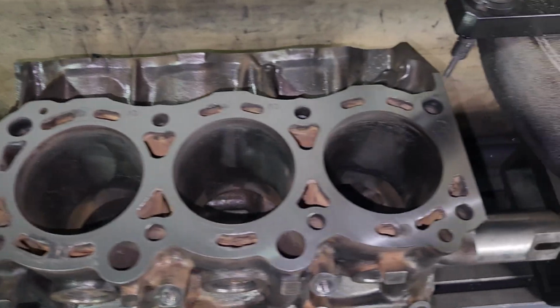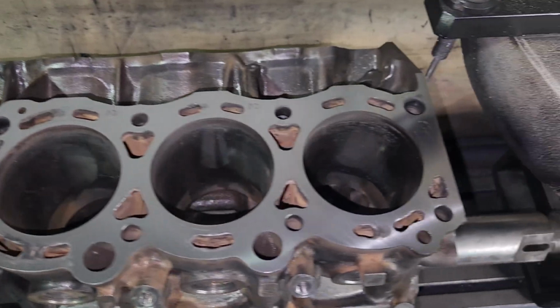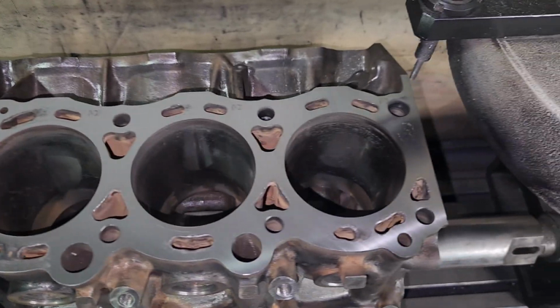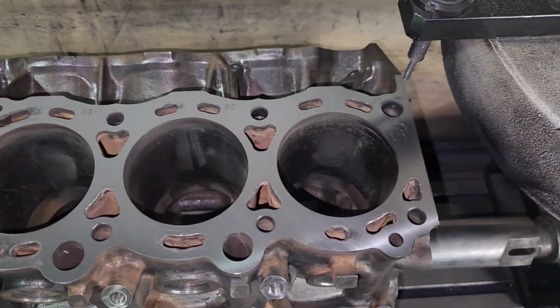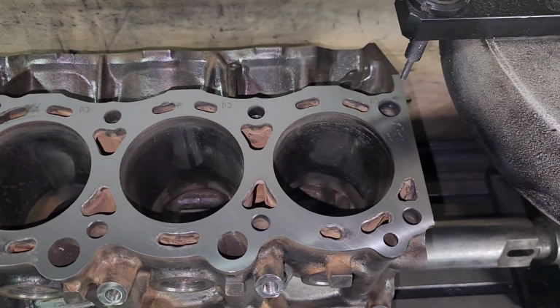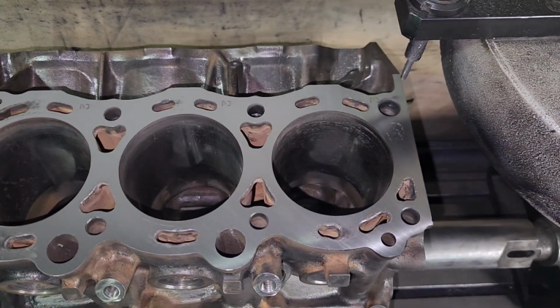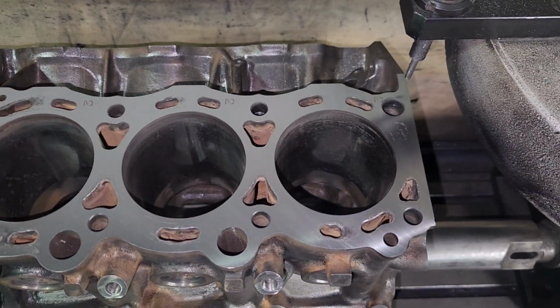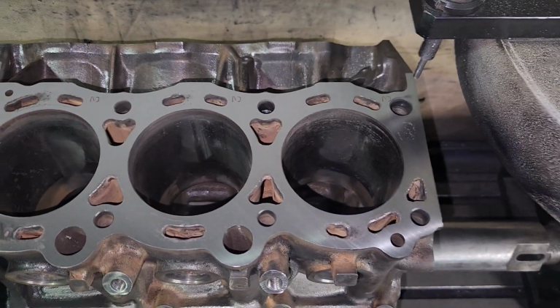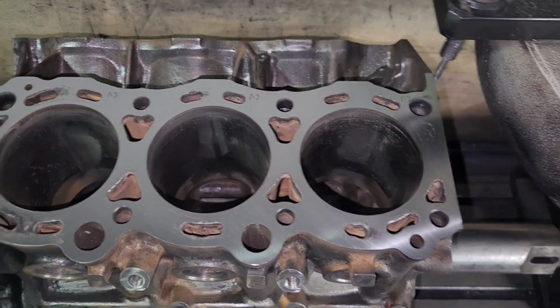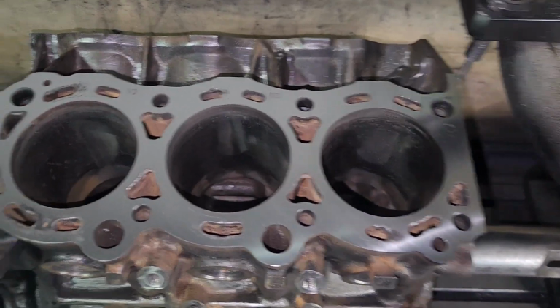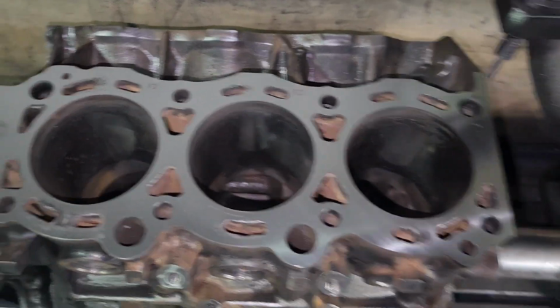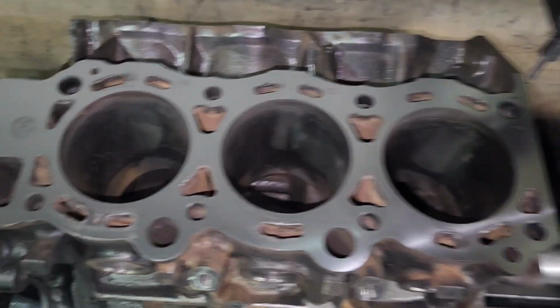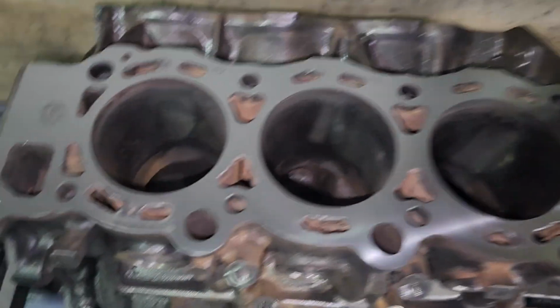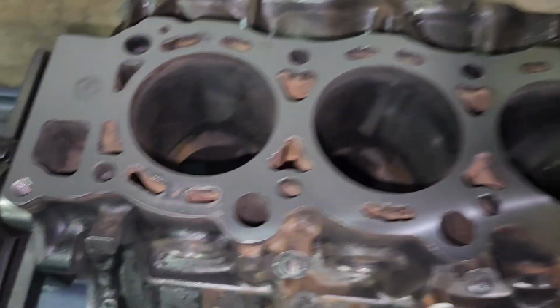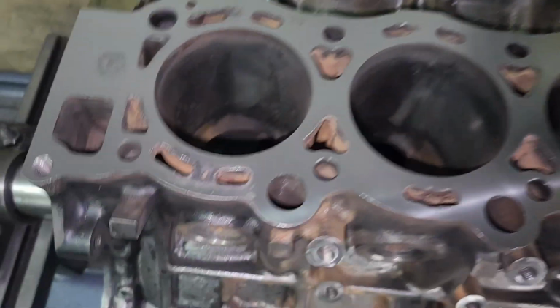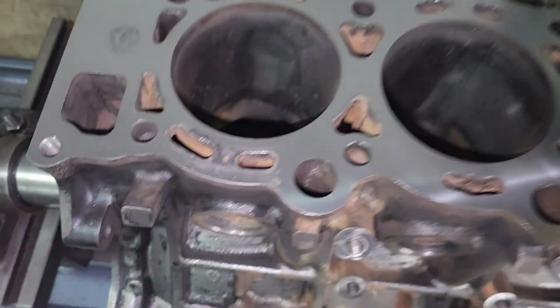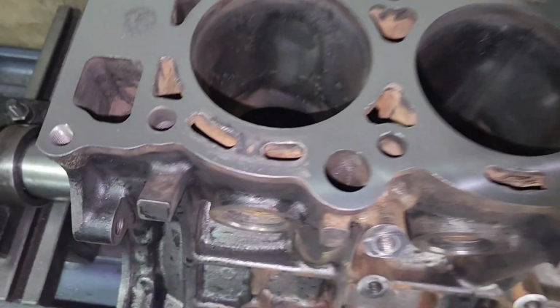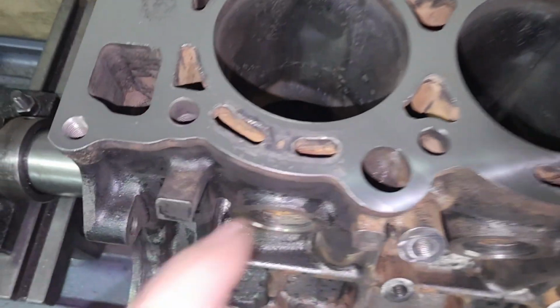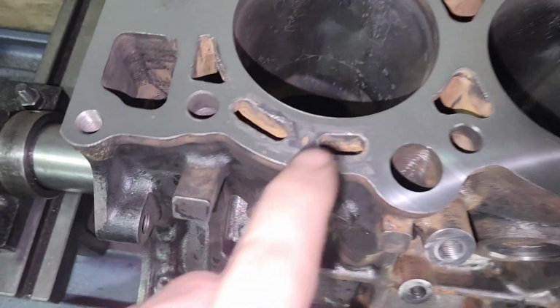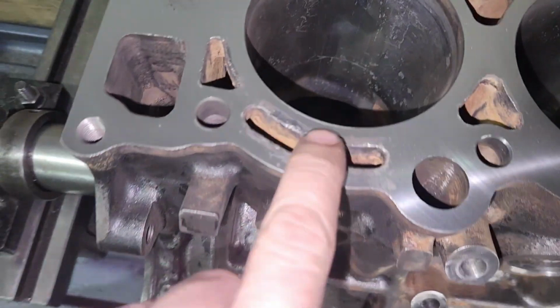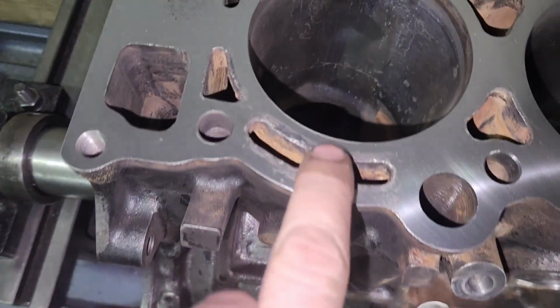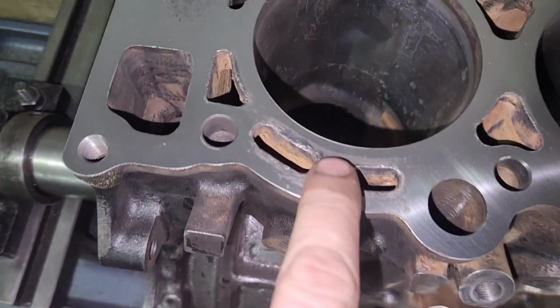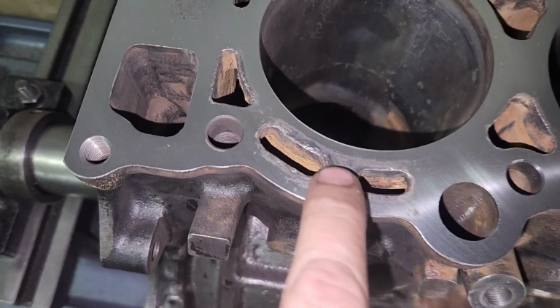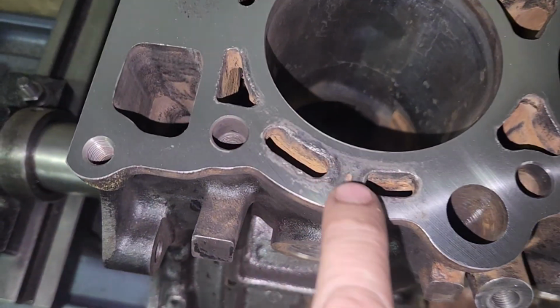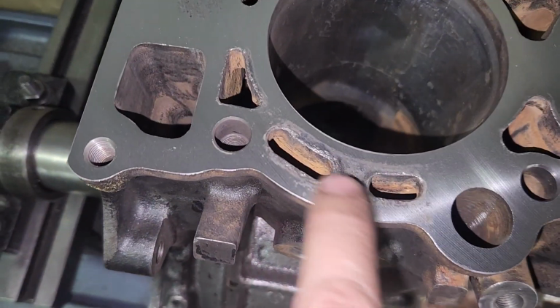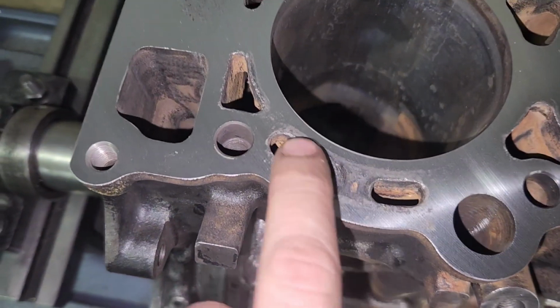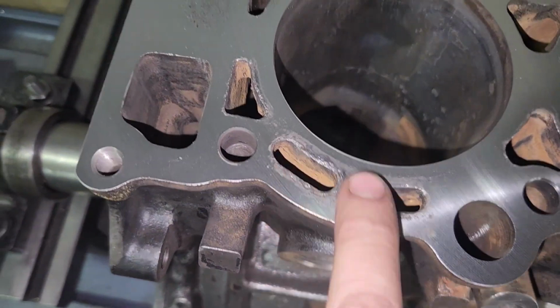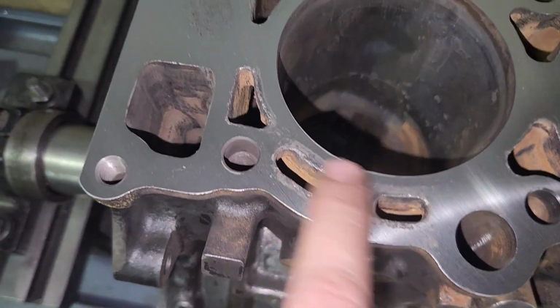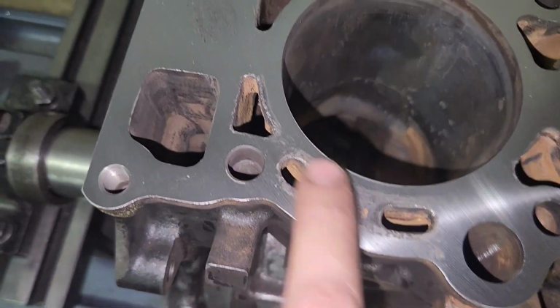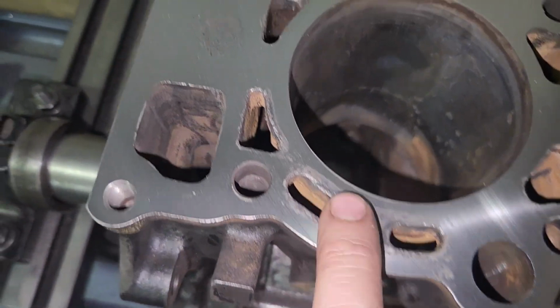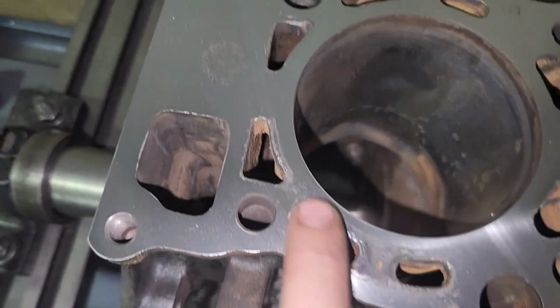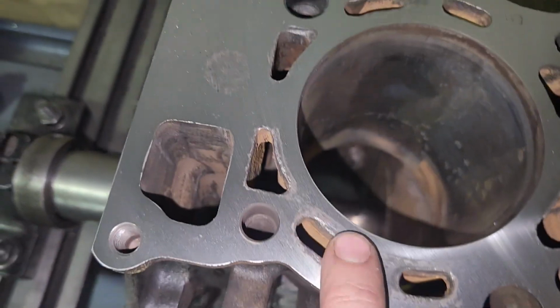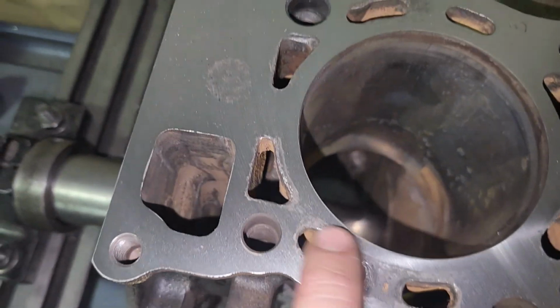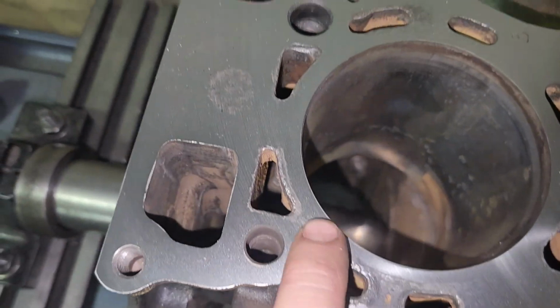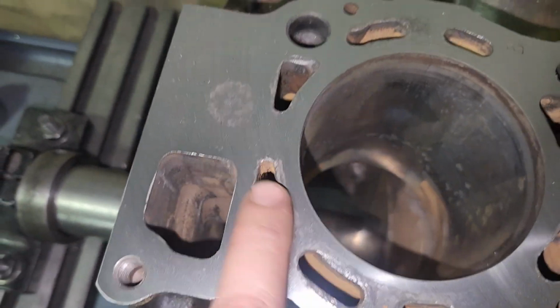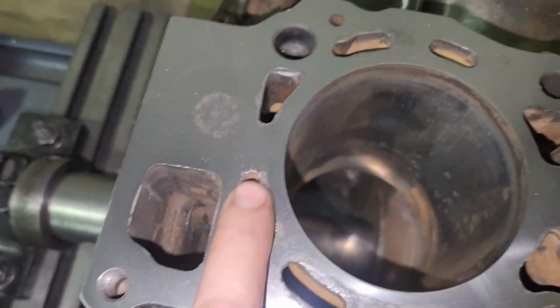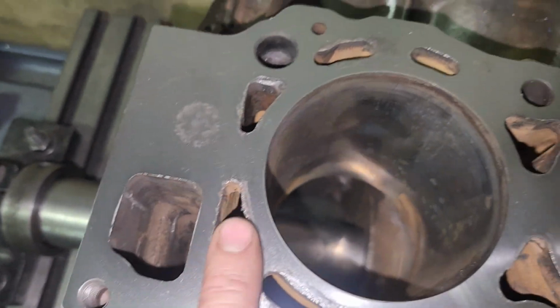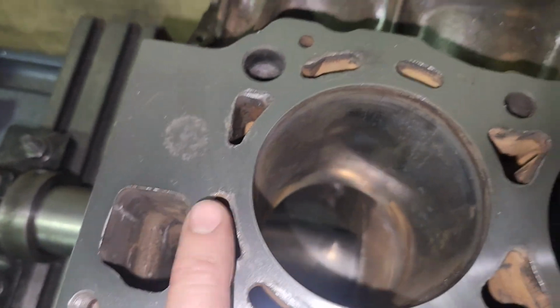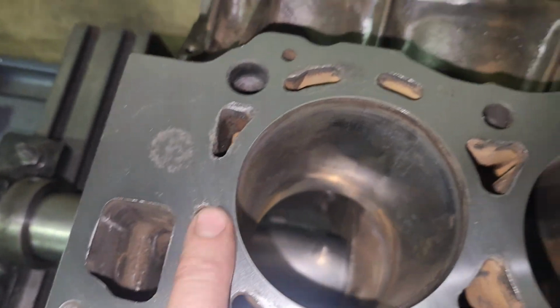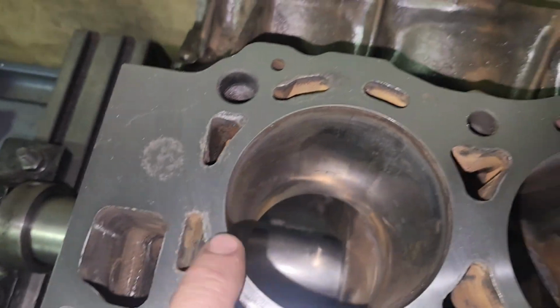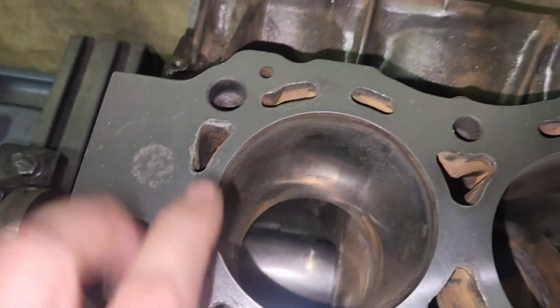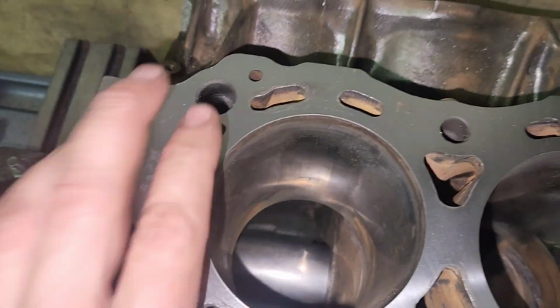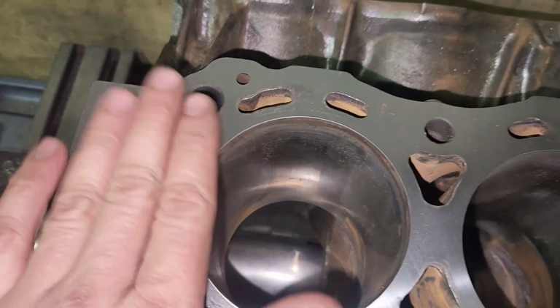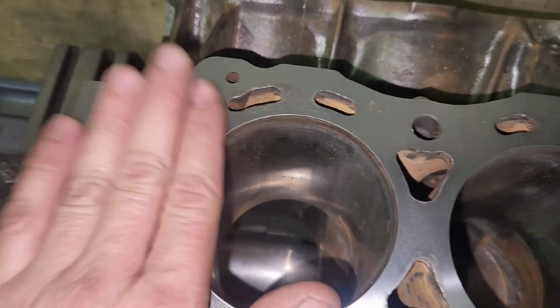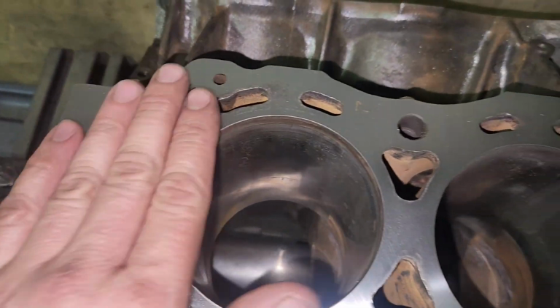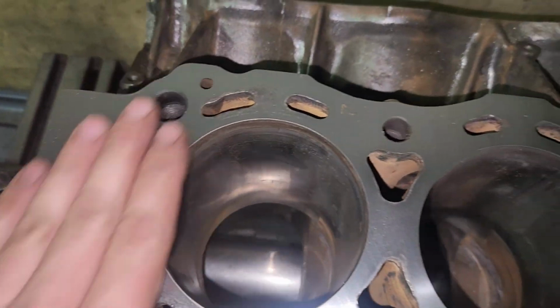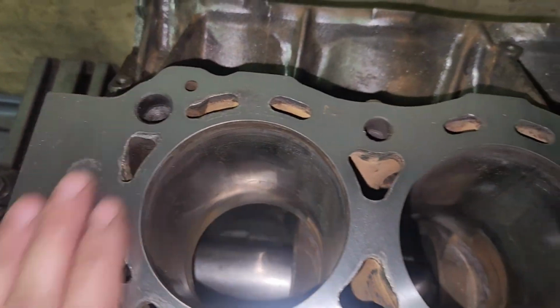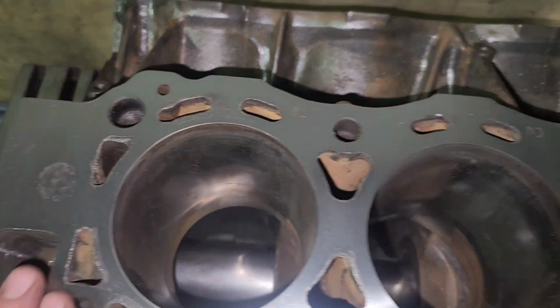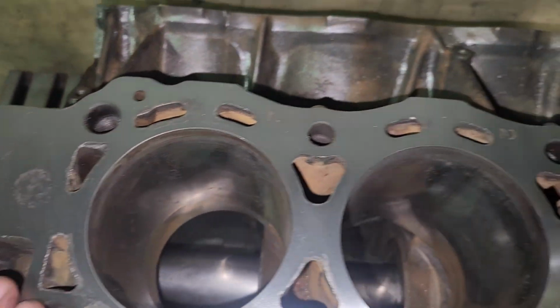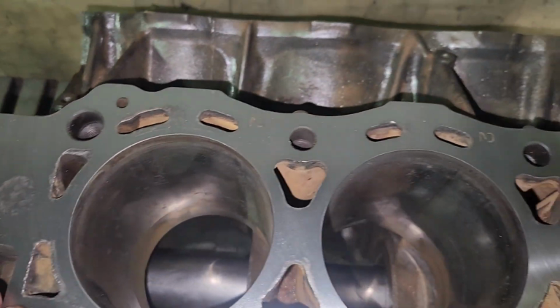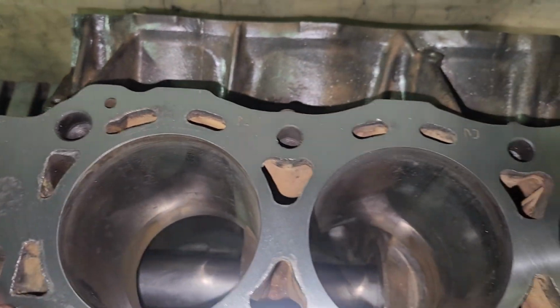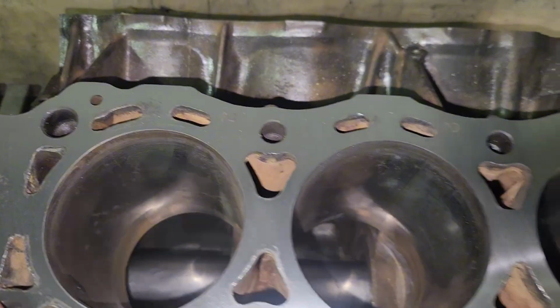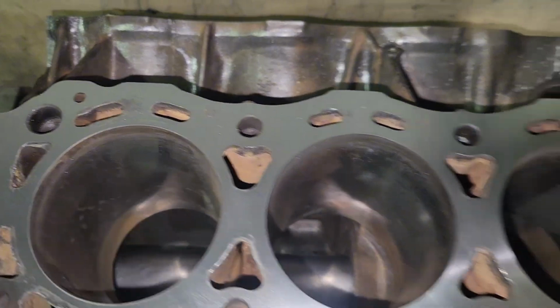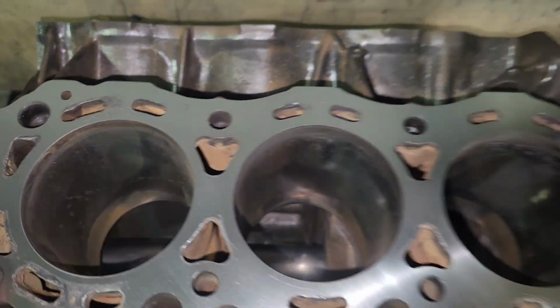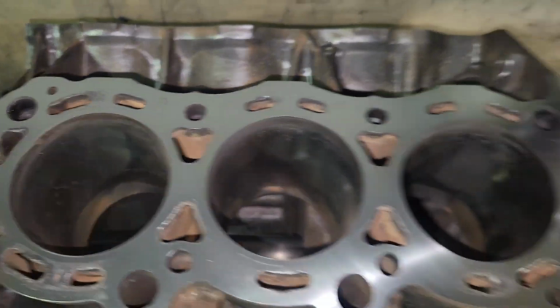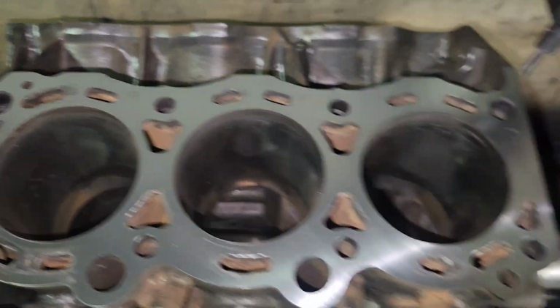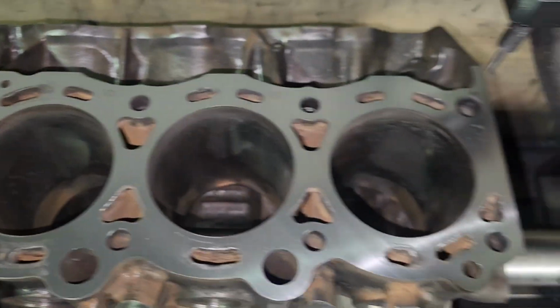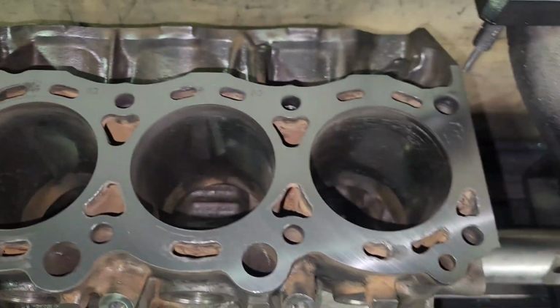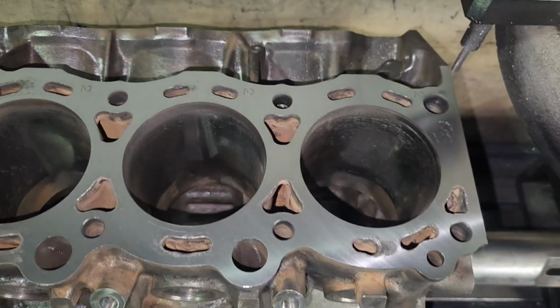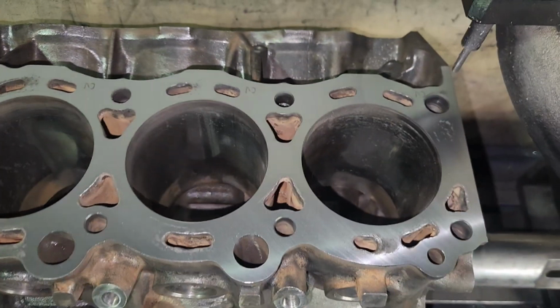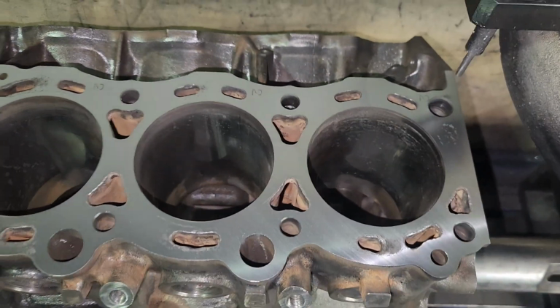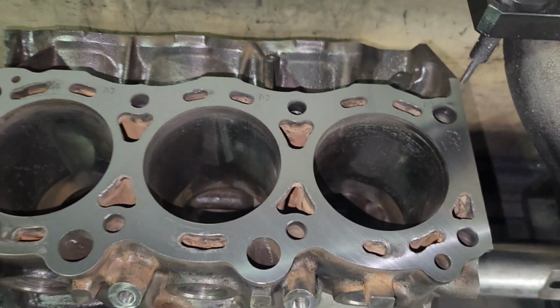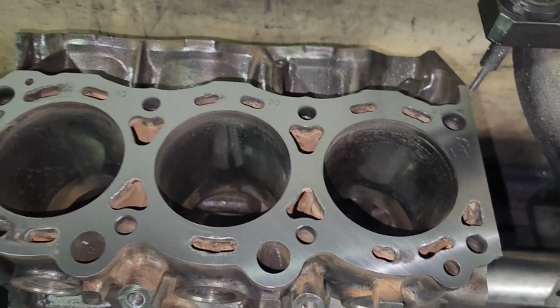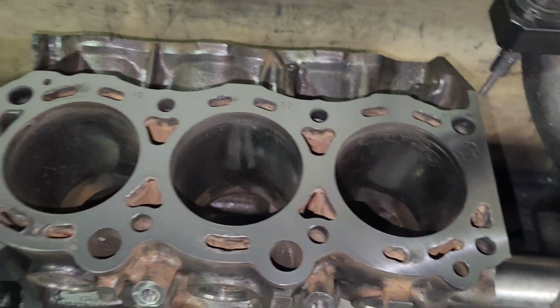It's a hell of a lot better, but there's still a little bit of erosion right here. So I'll probably take another thou and a half and call it good.